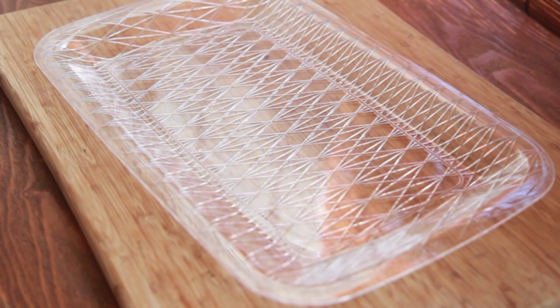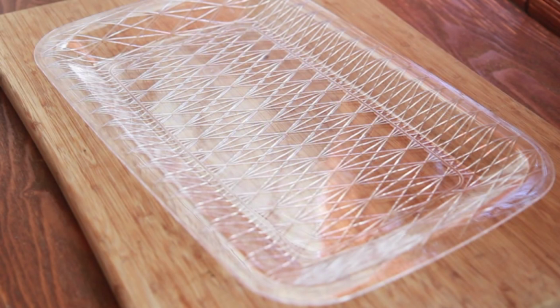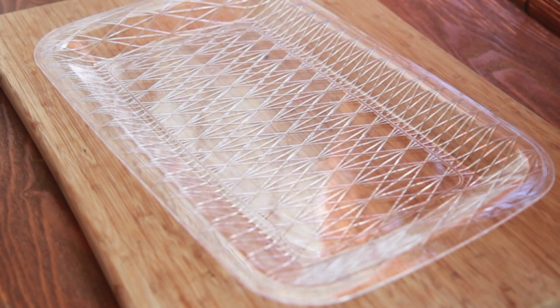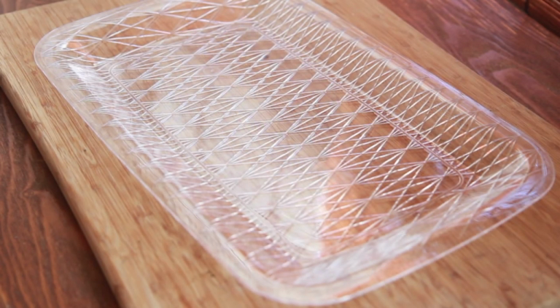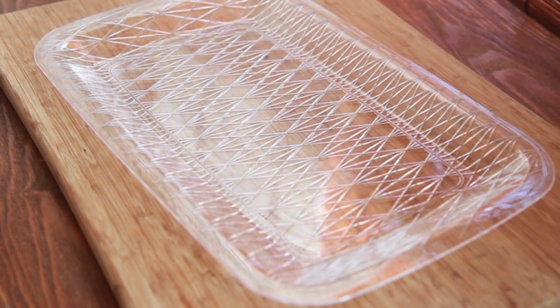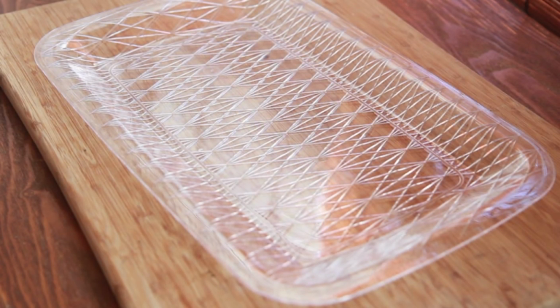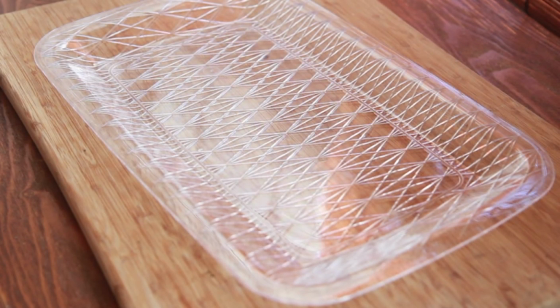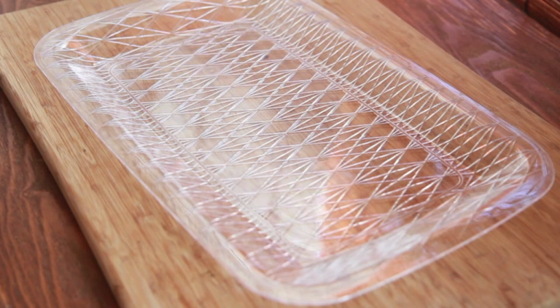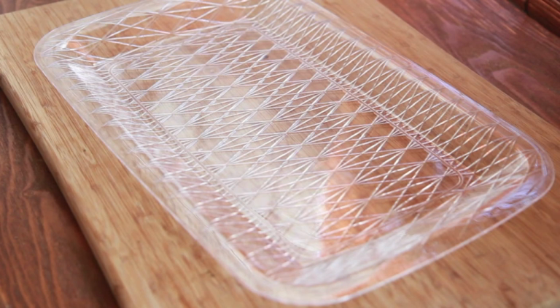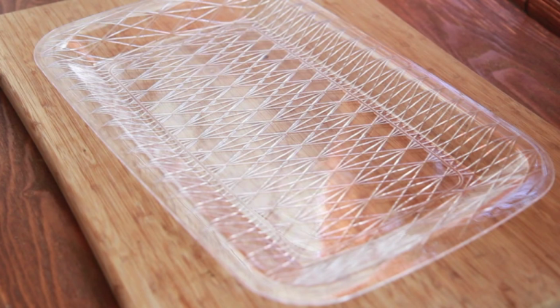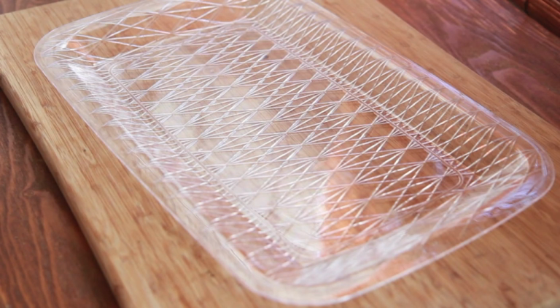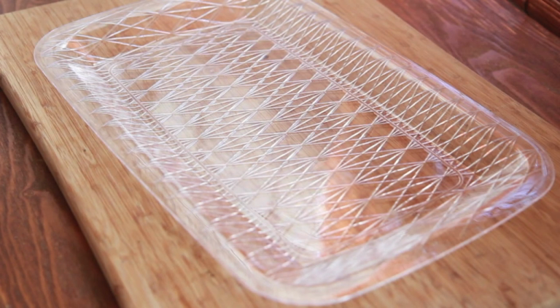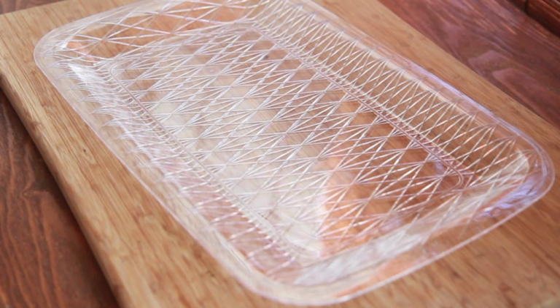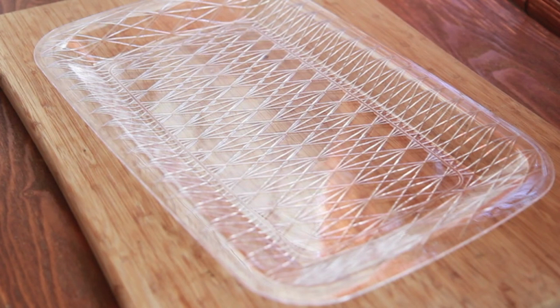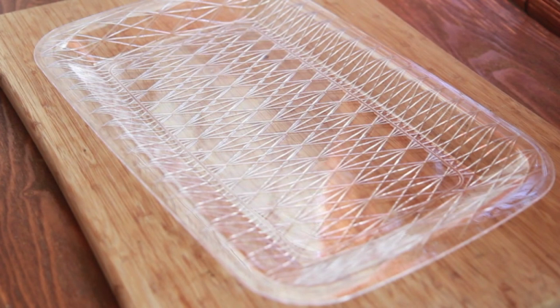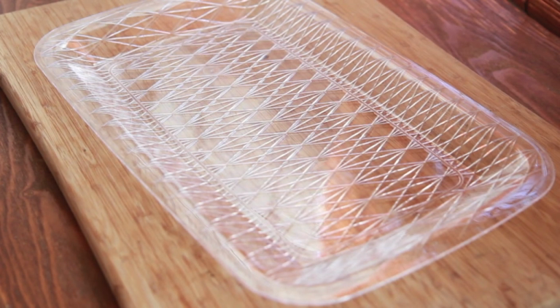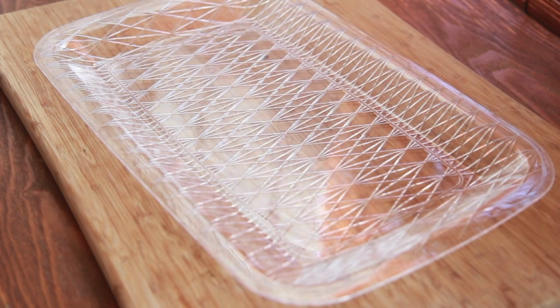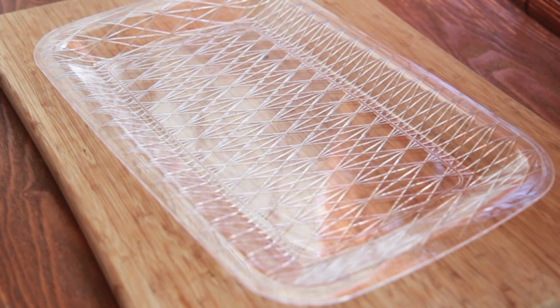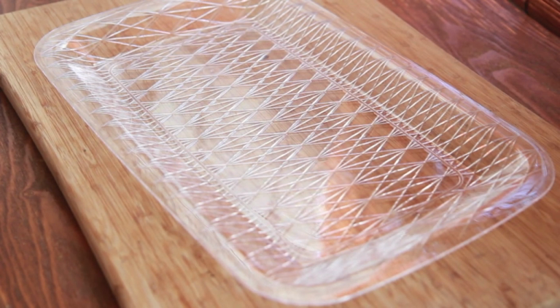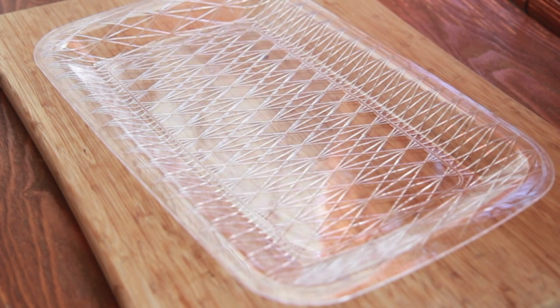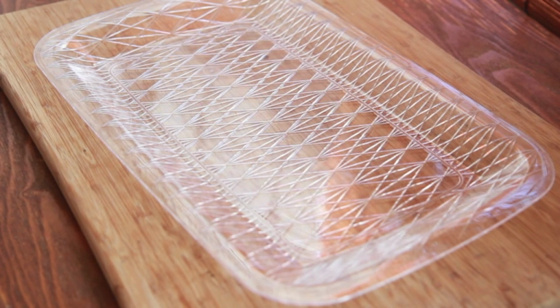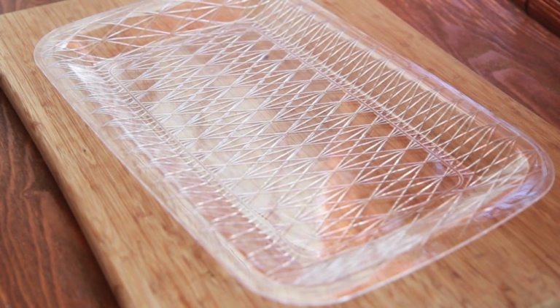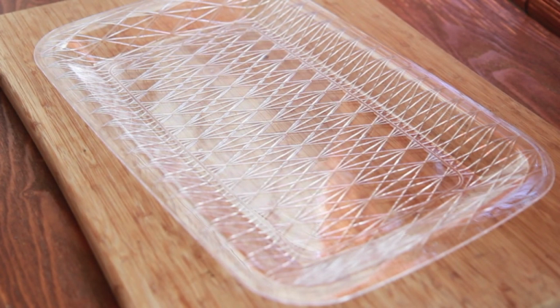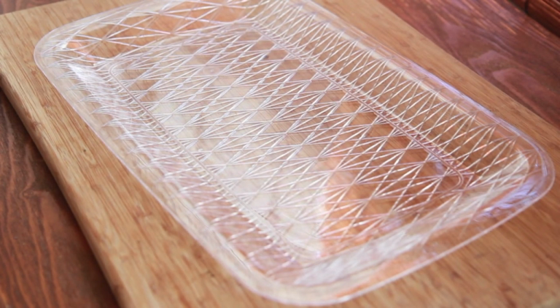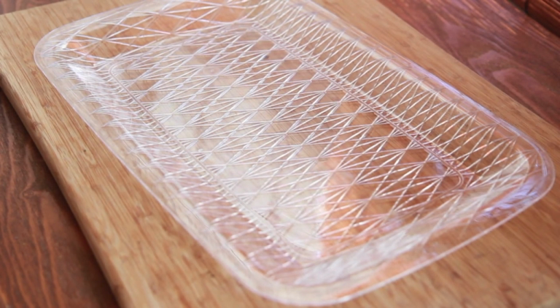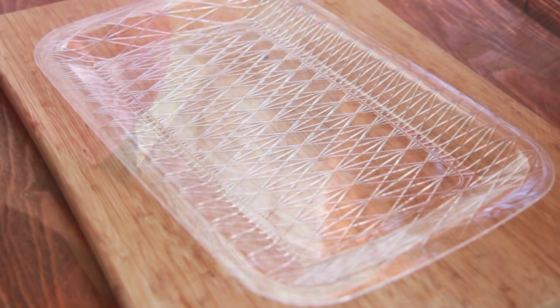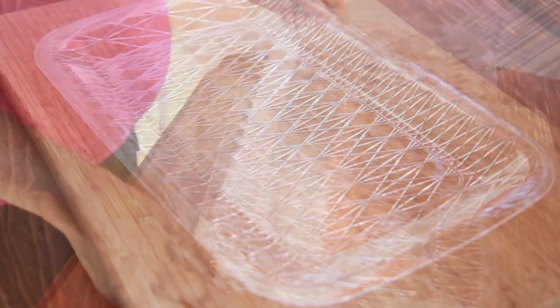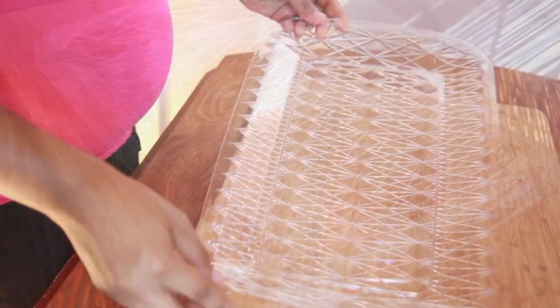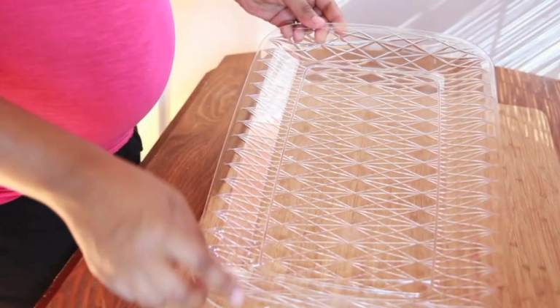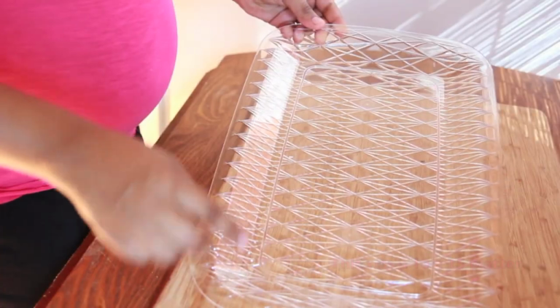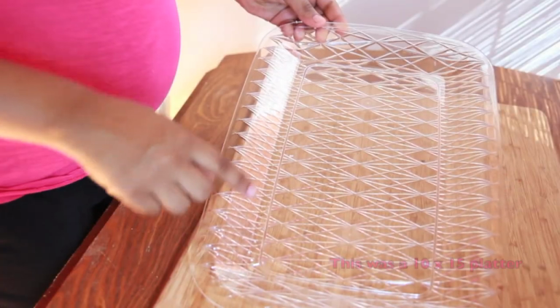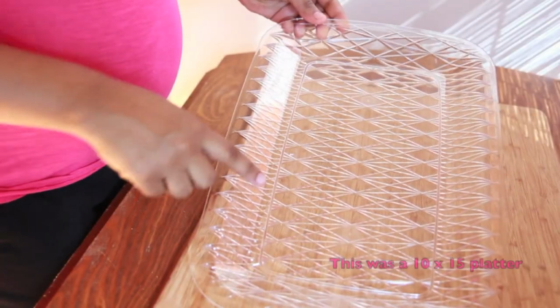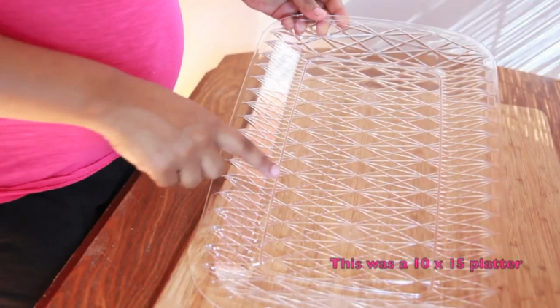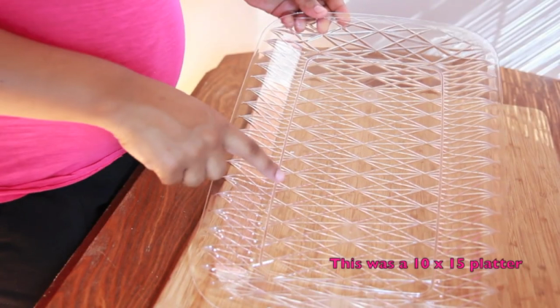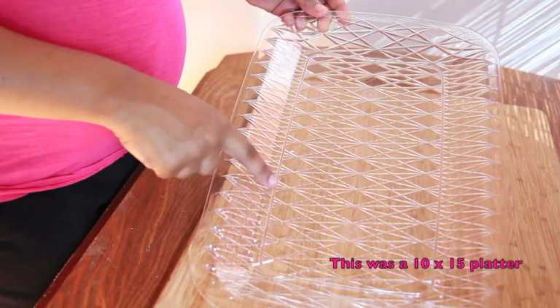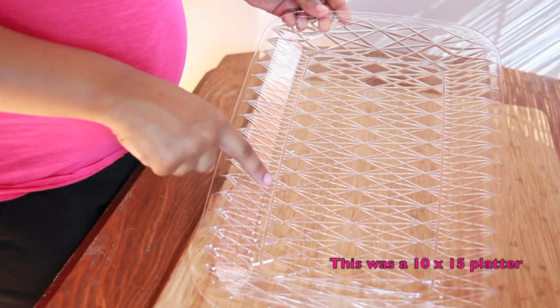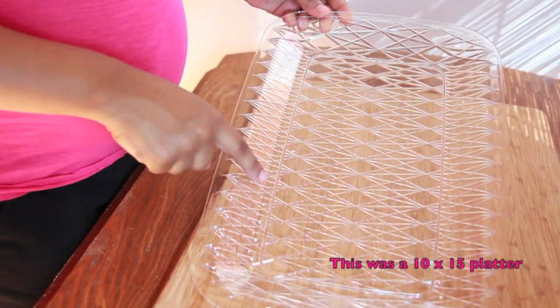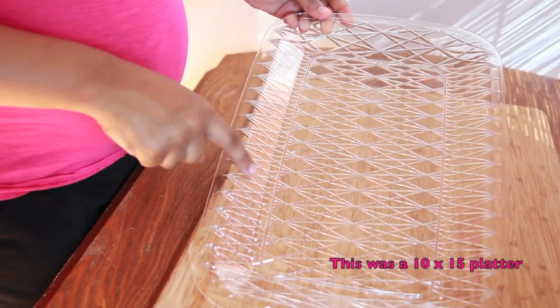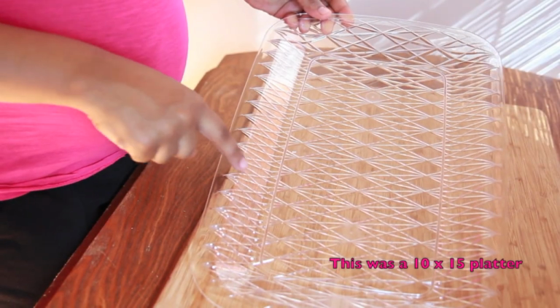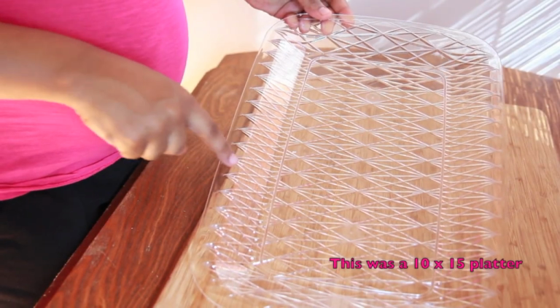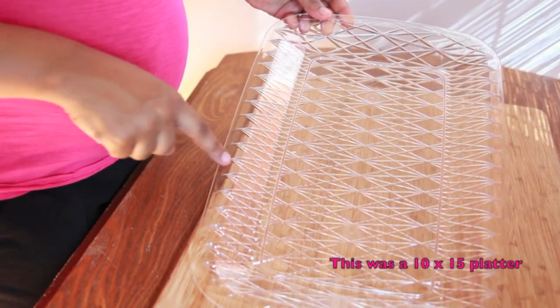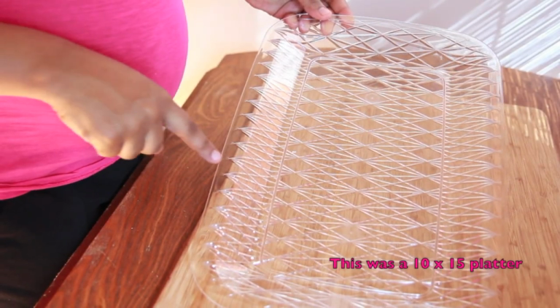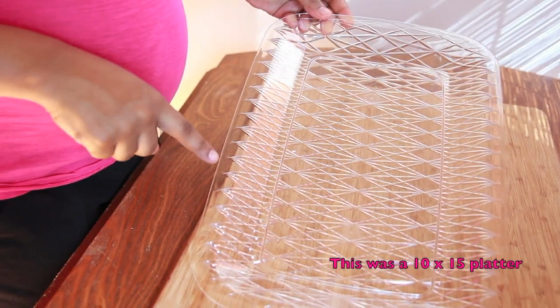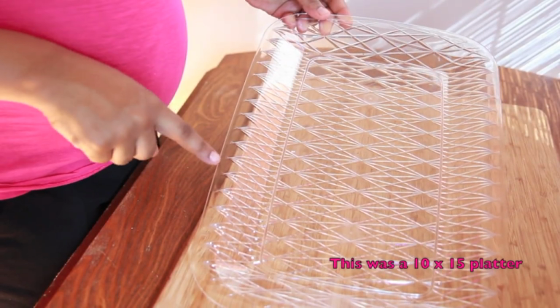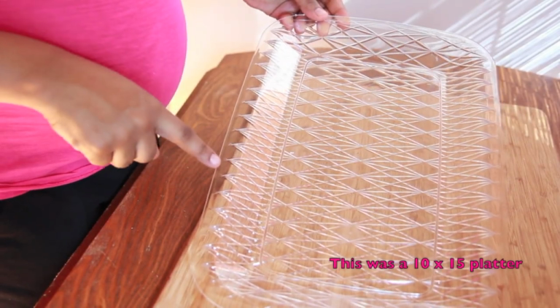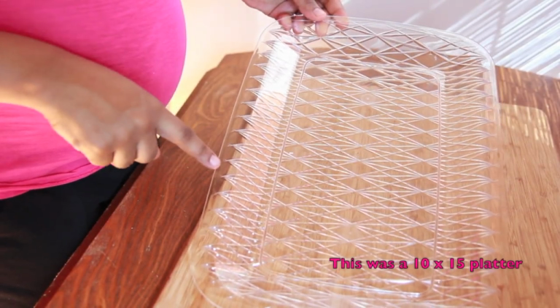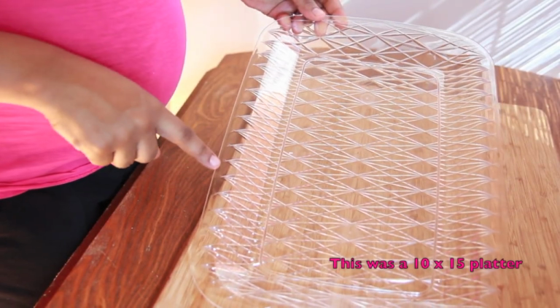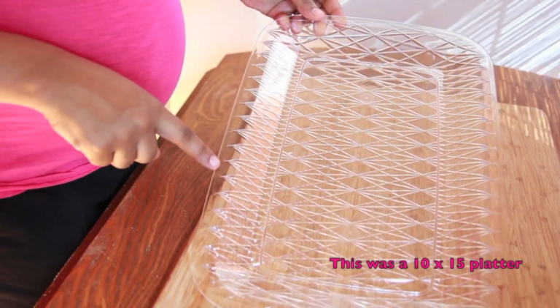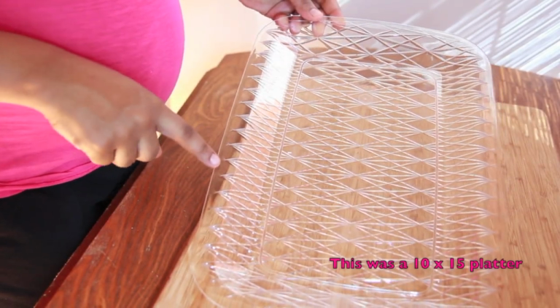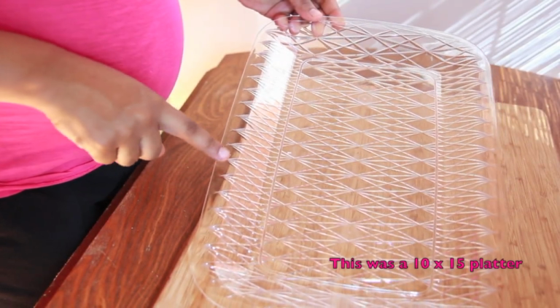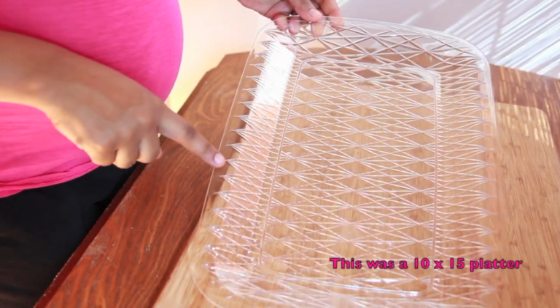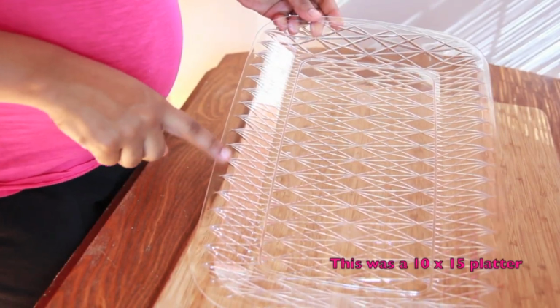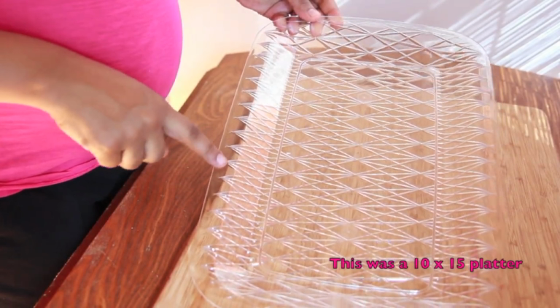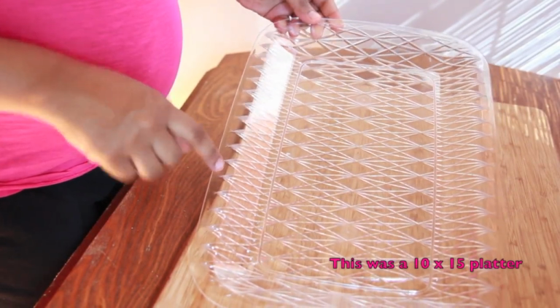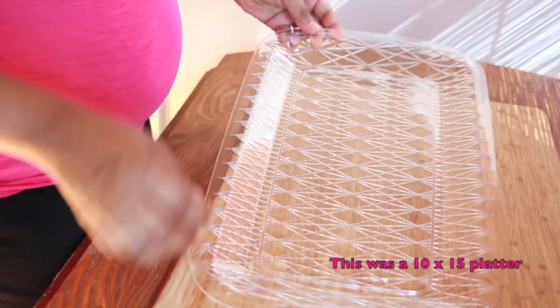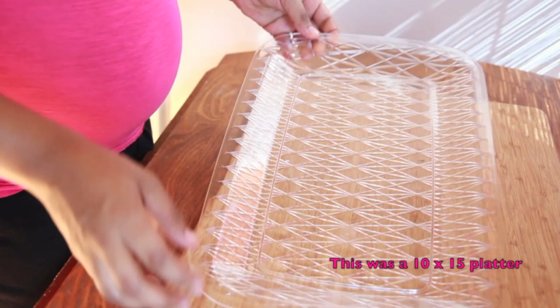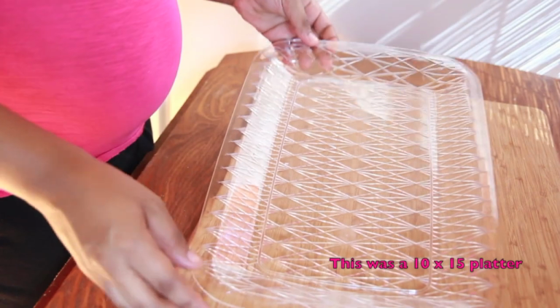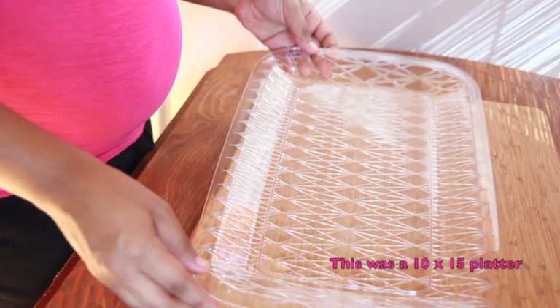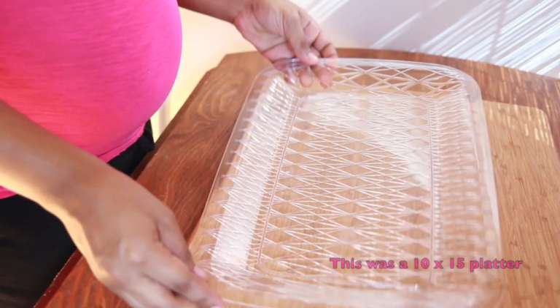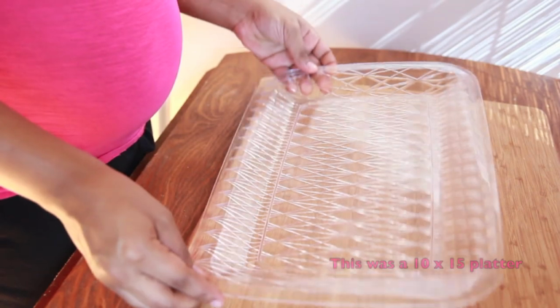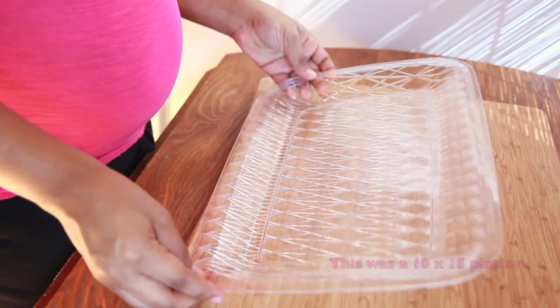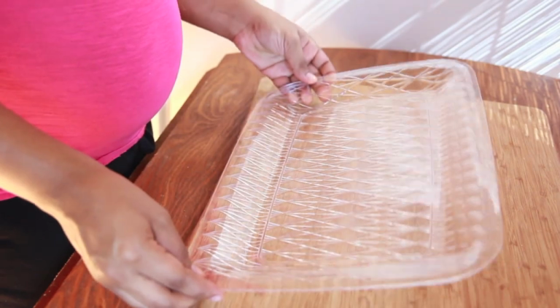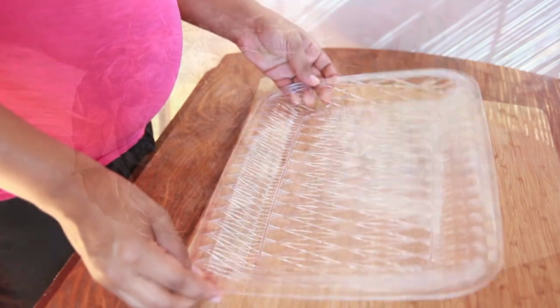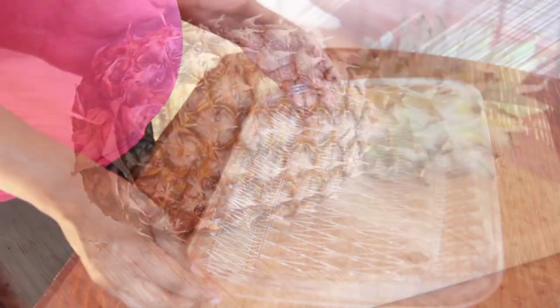Alright, we're going to be starting with a rectangle tray. I like rectangle trays. I got this from the dollar store — holla! Make sure it has a lip to hold in all those fruit juices.